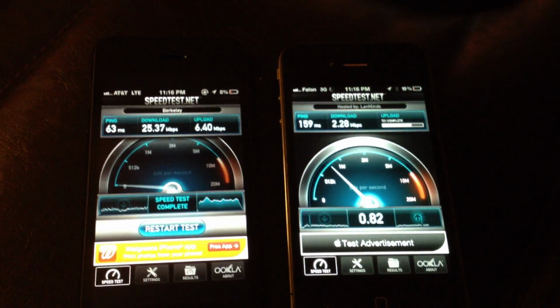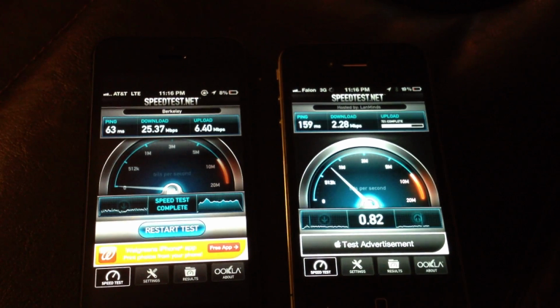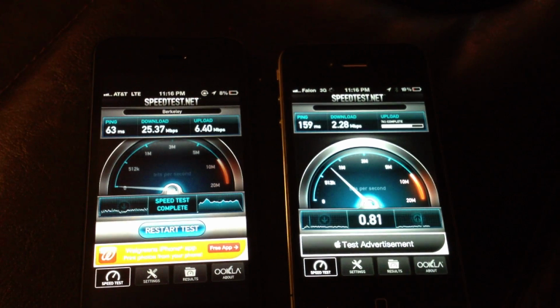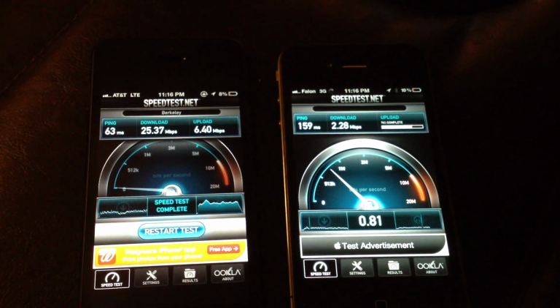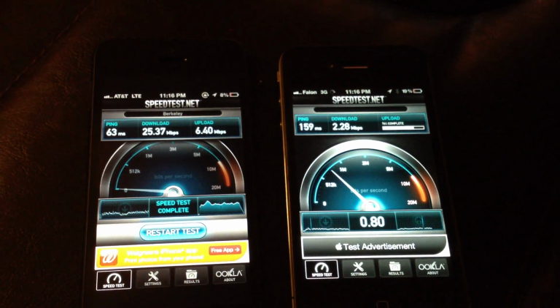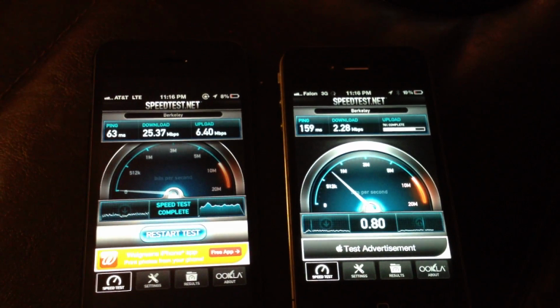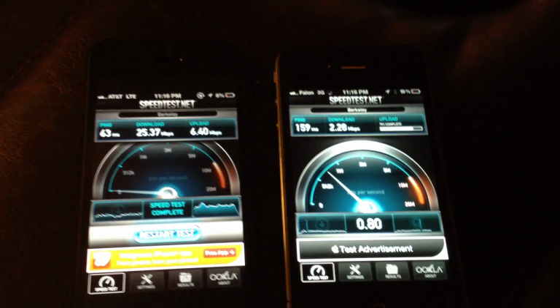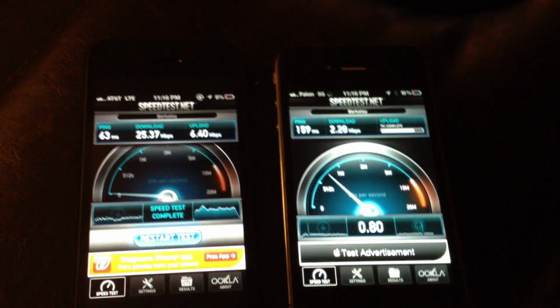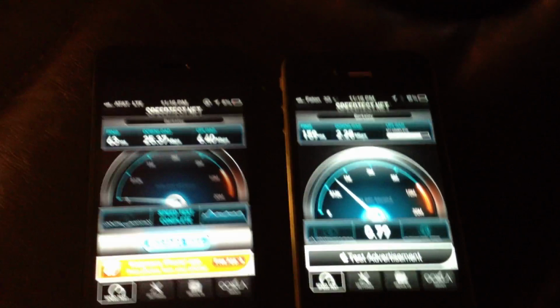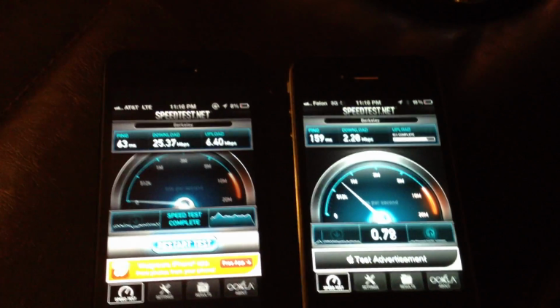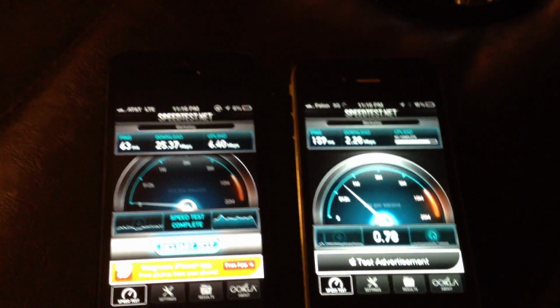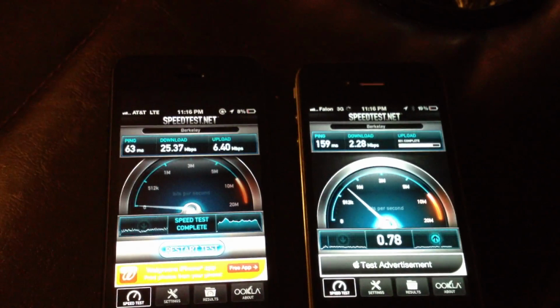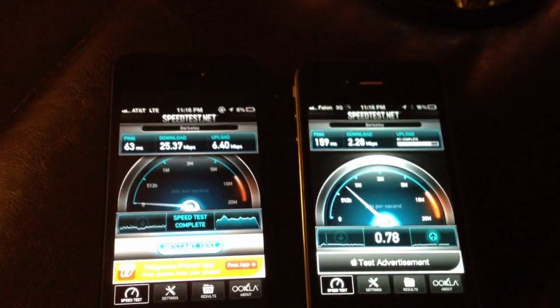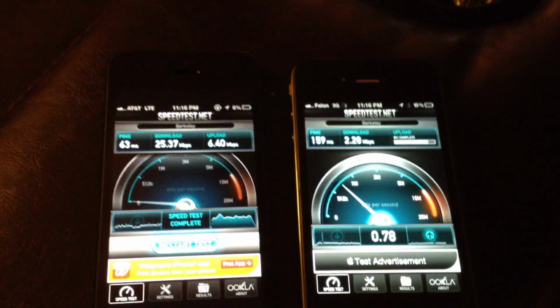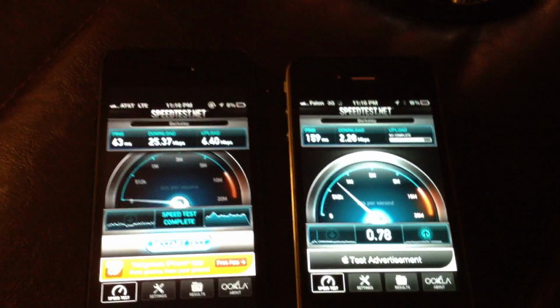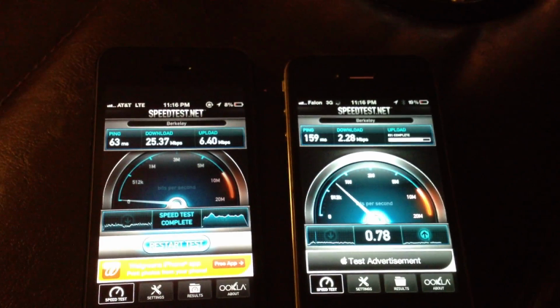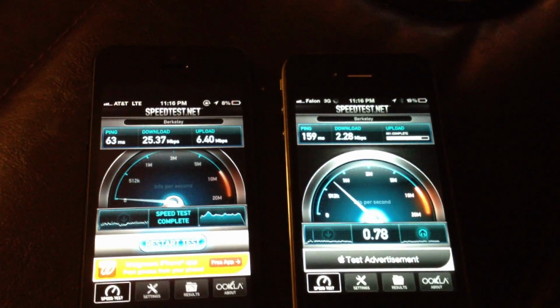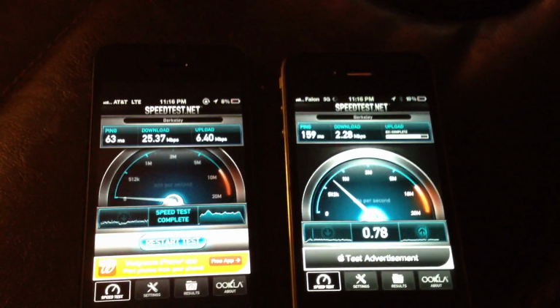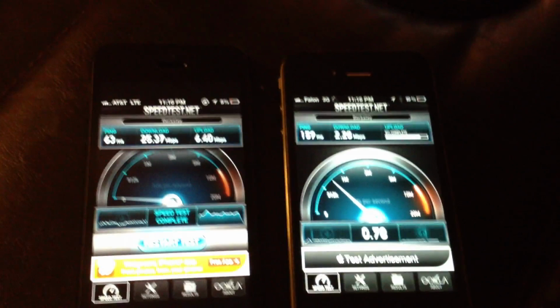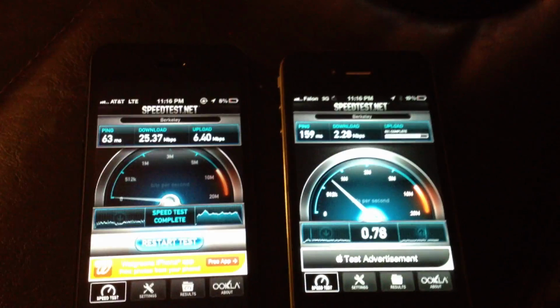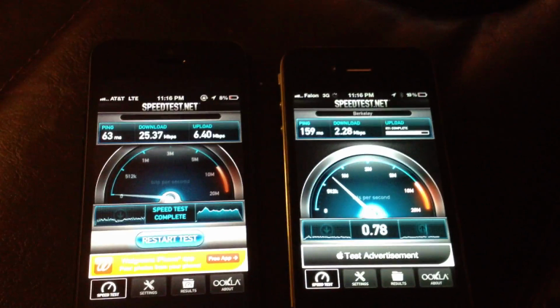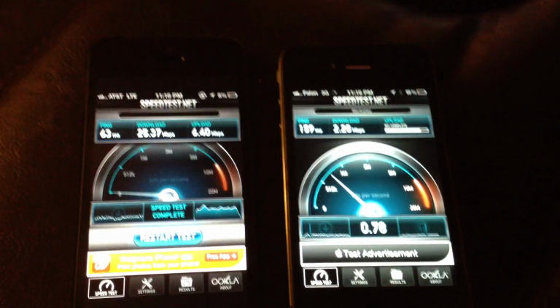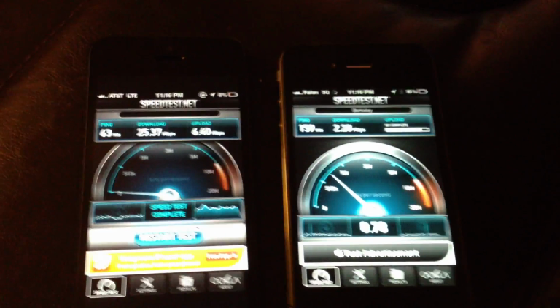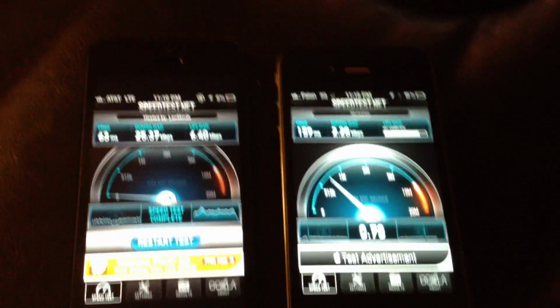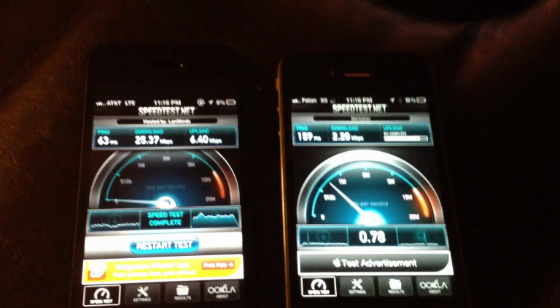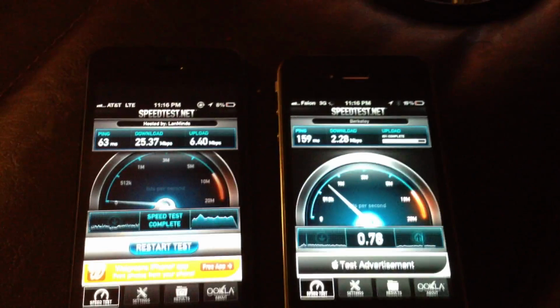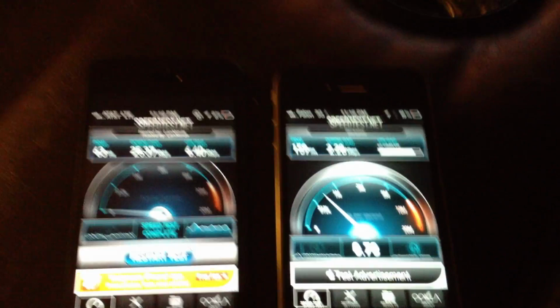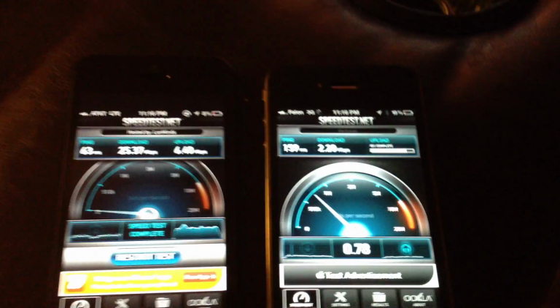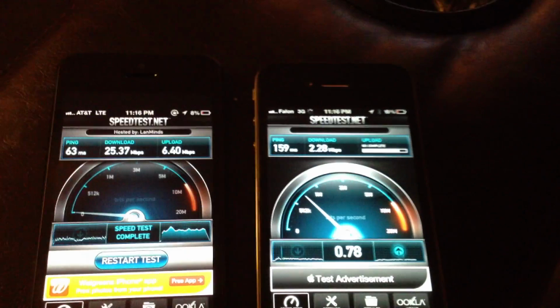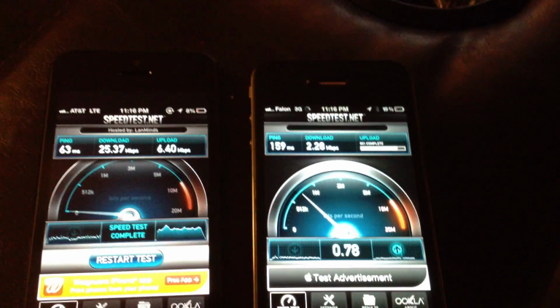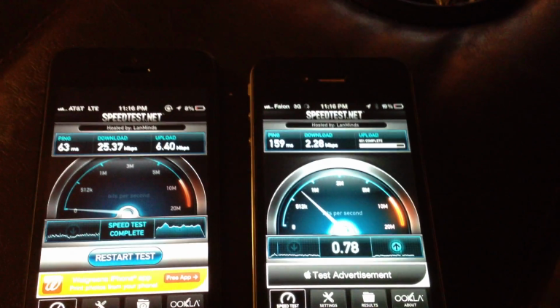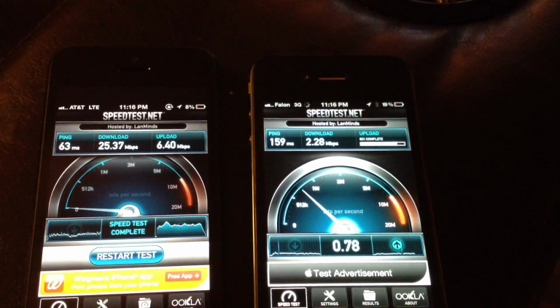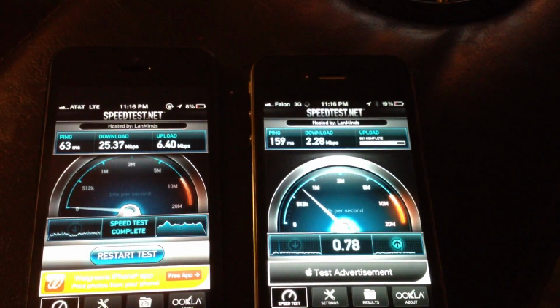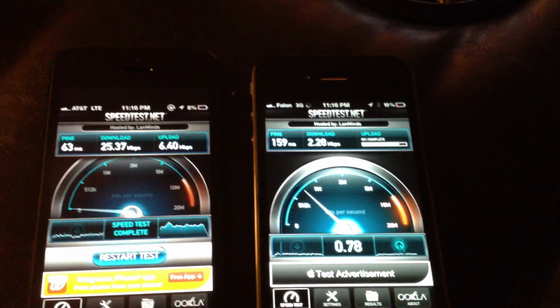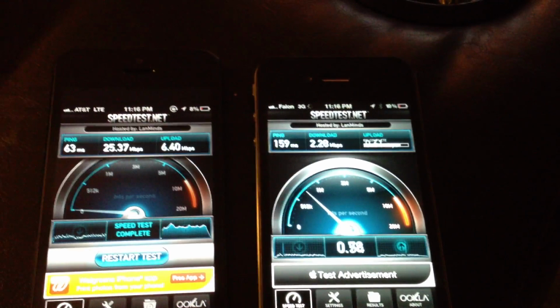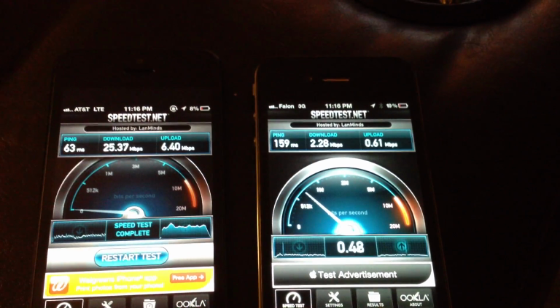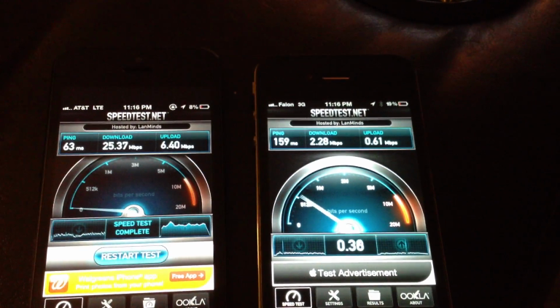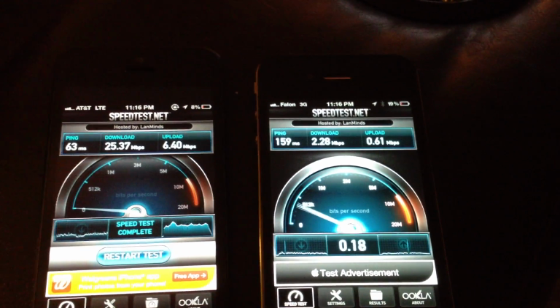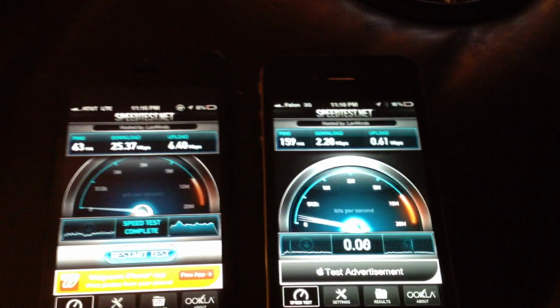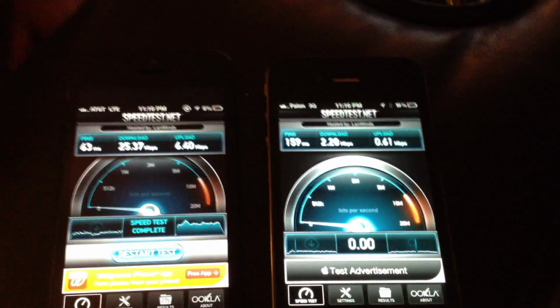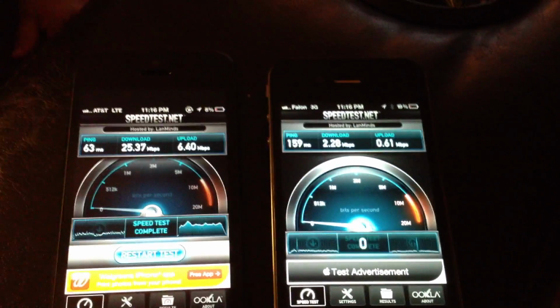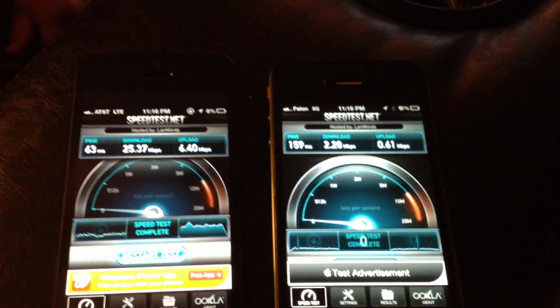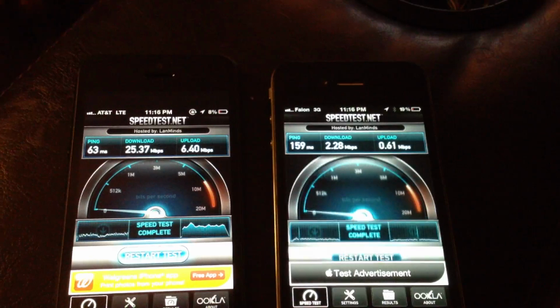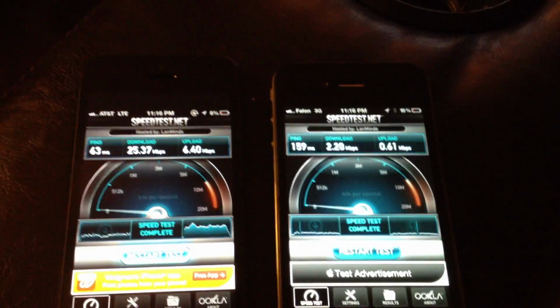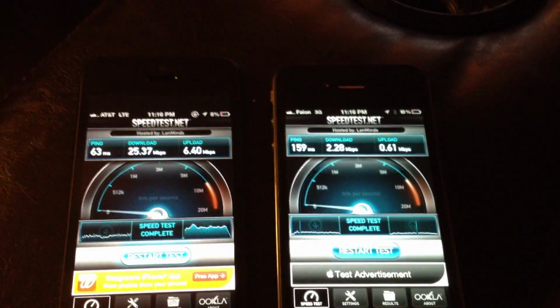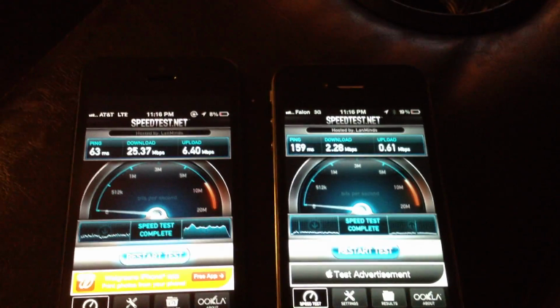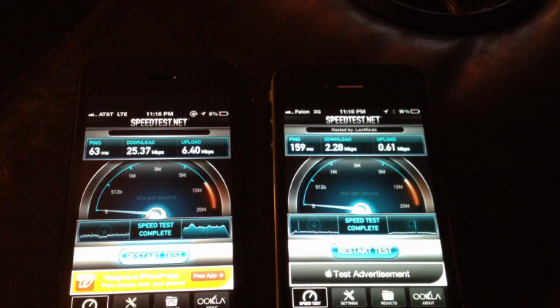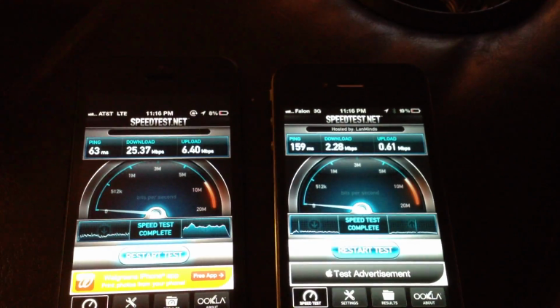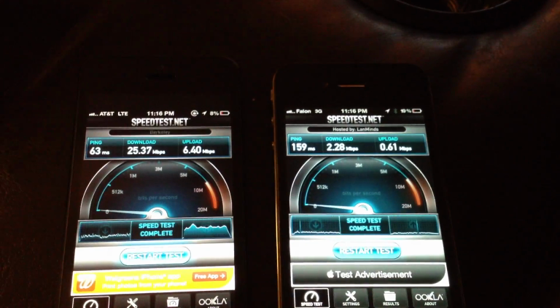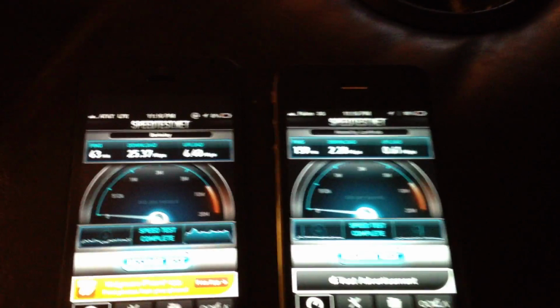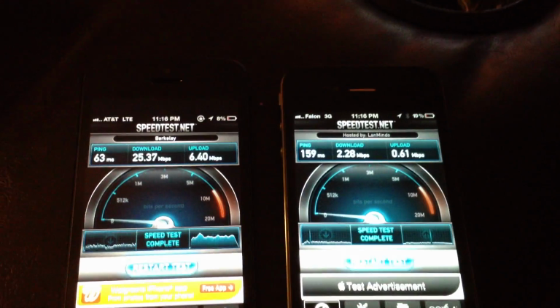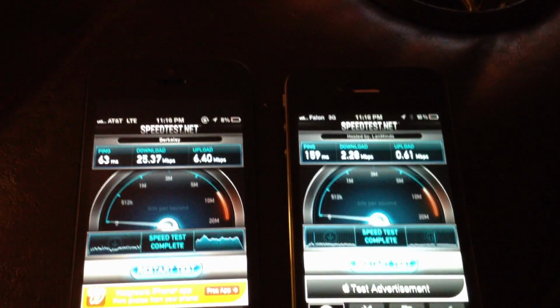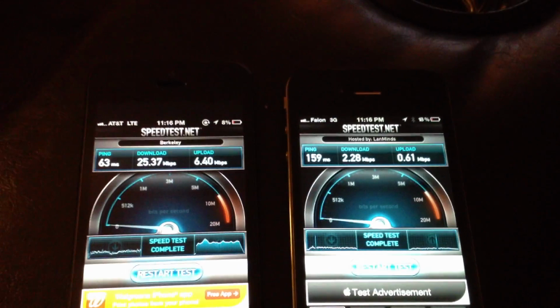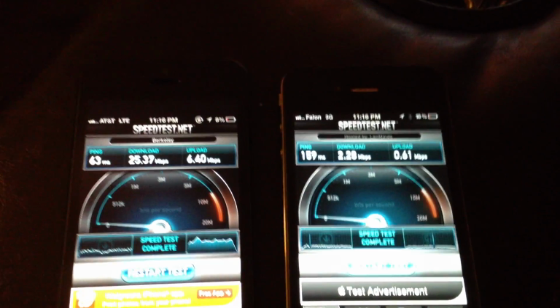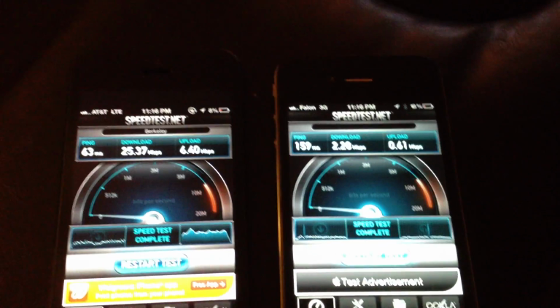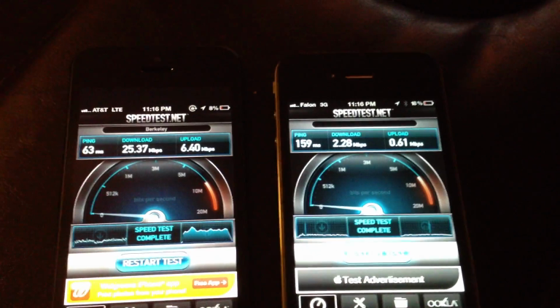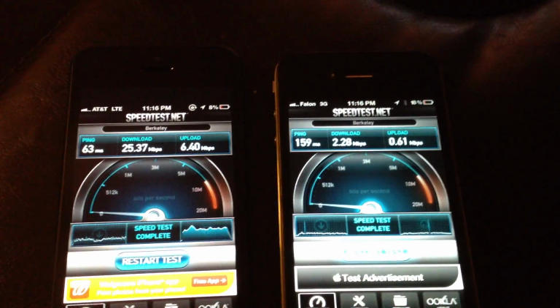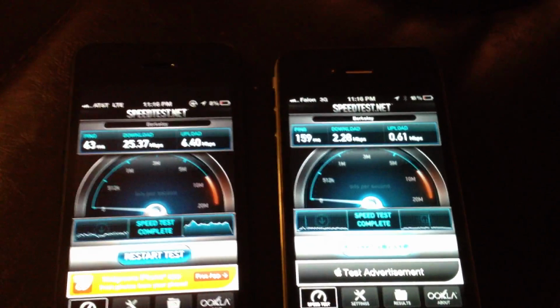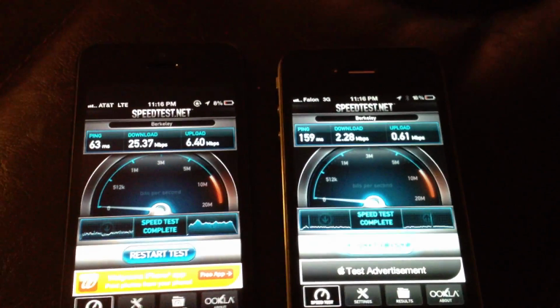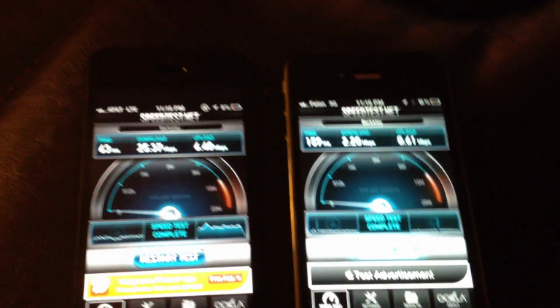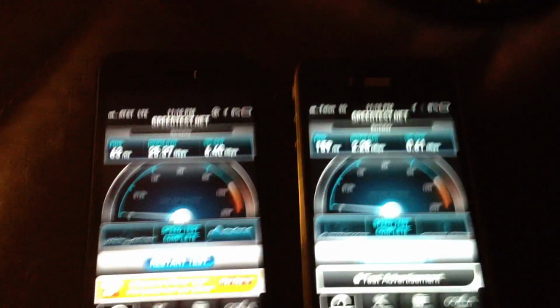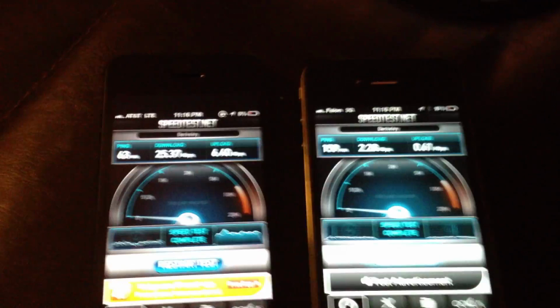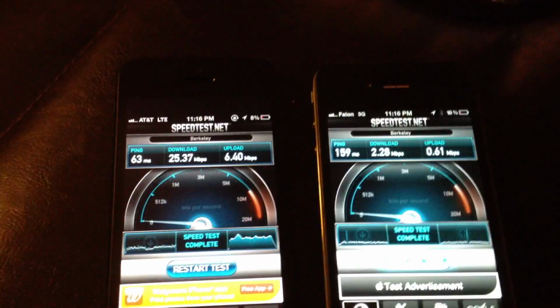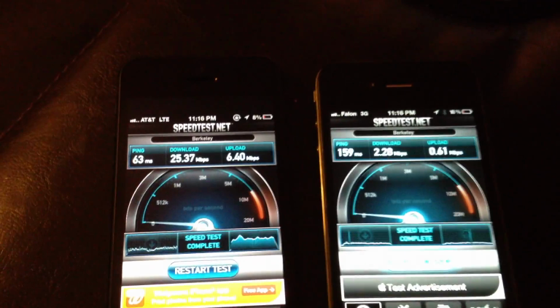That's pretty bad. That was London — those are the Berkeley servers. So what I'm going to do is go ahead and change that.